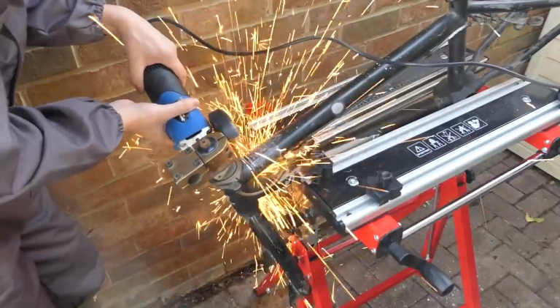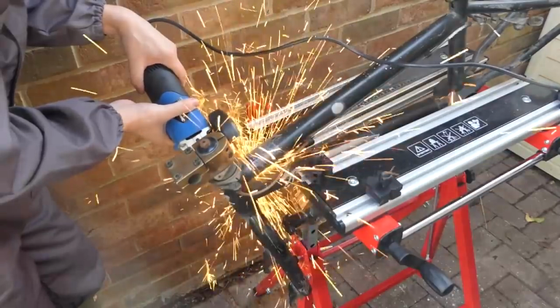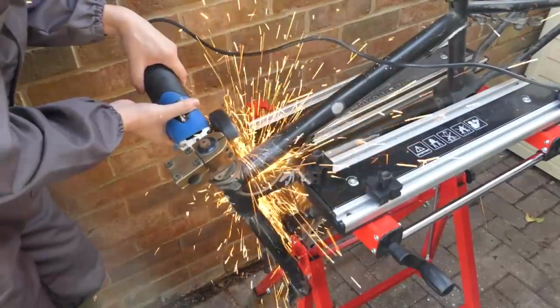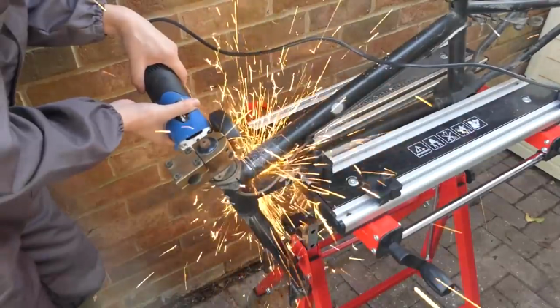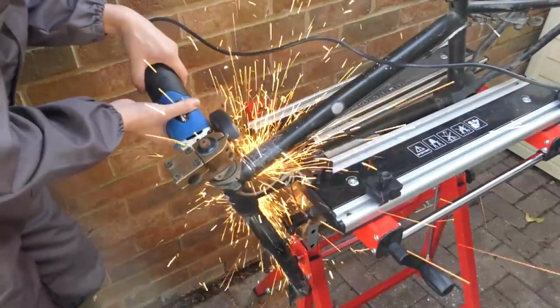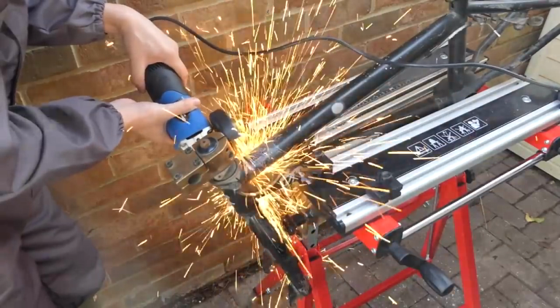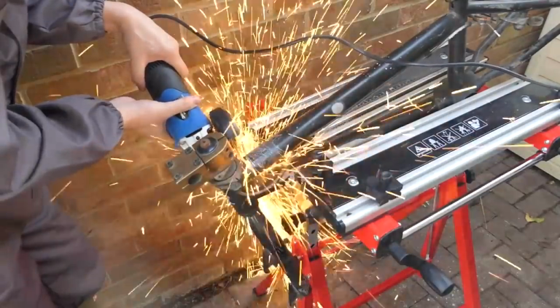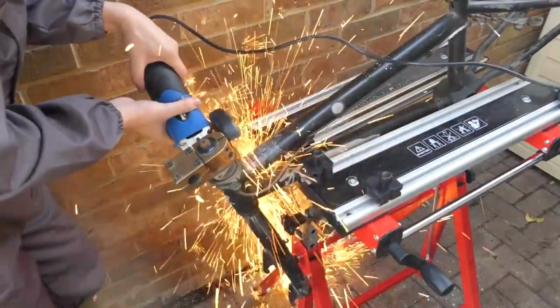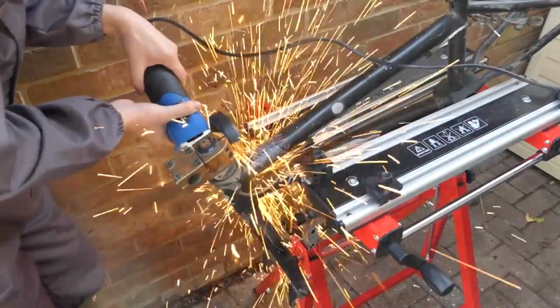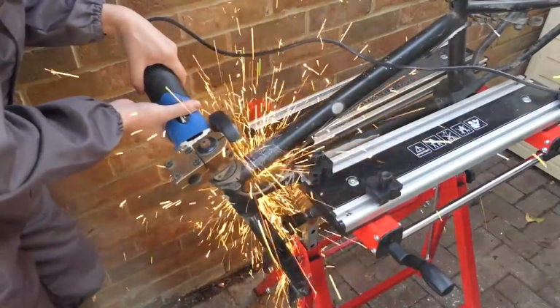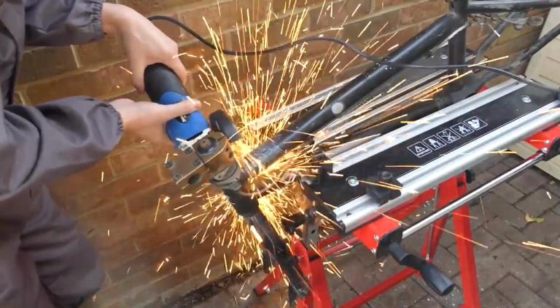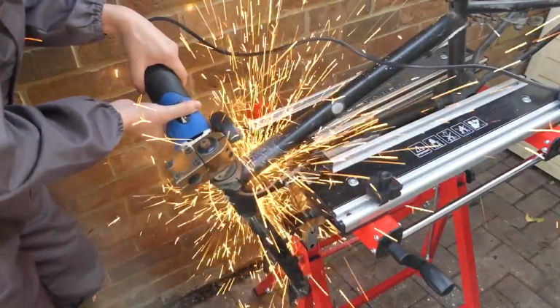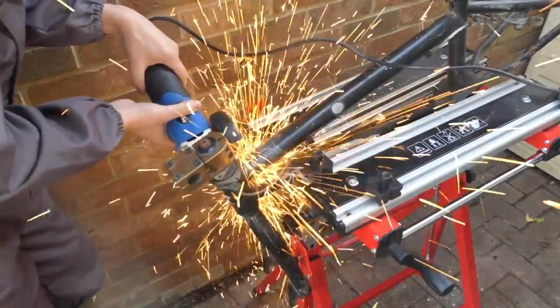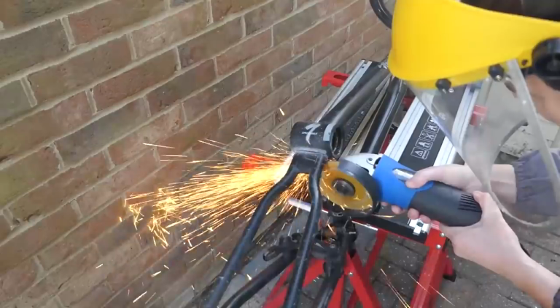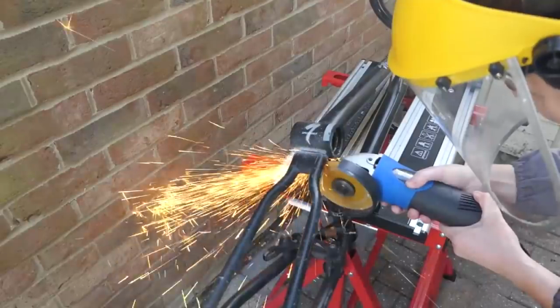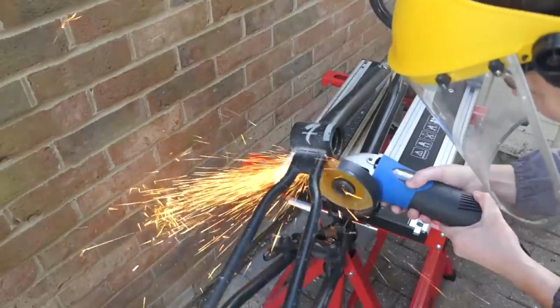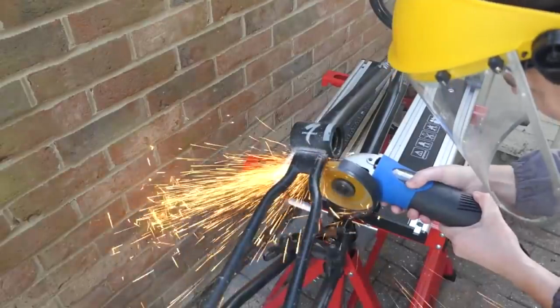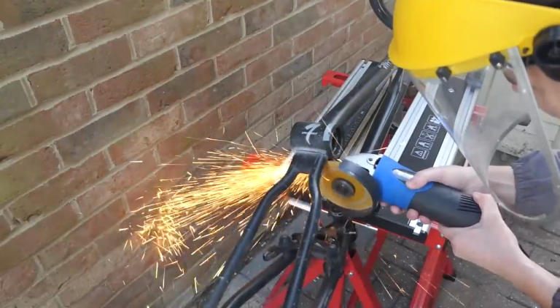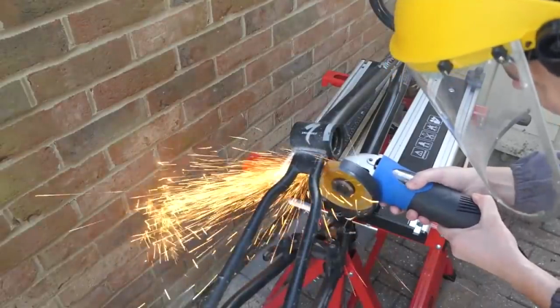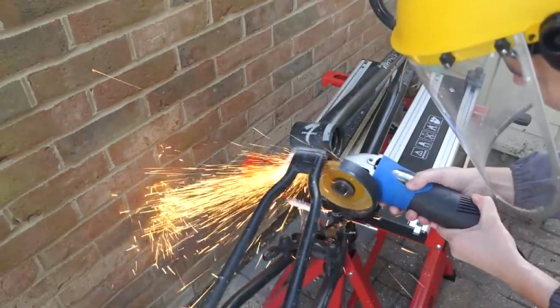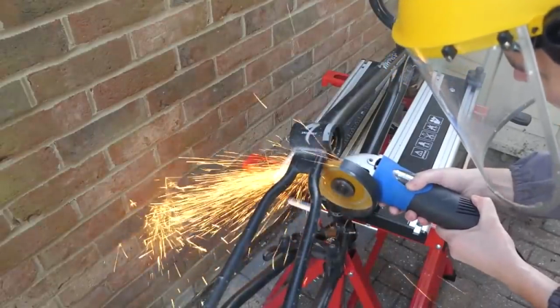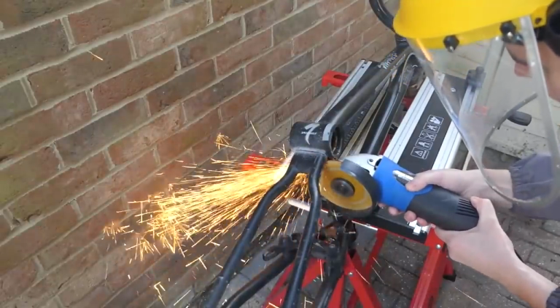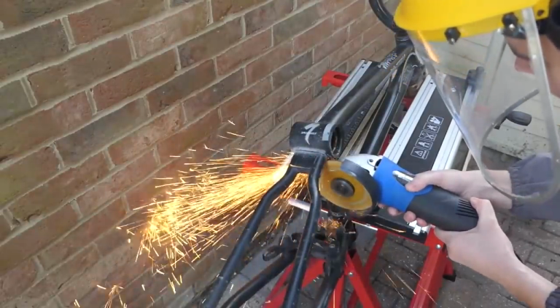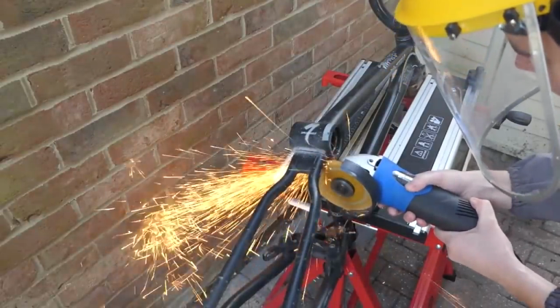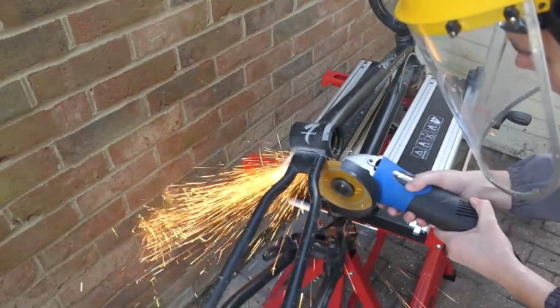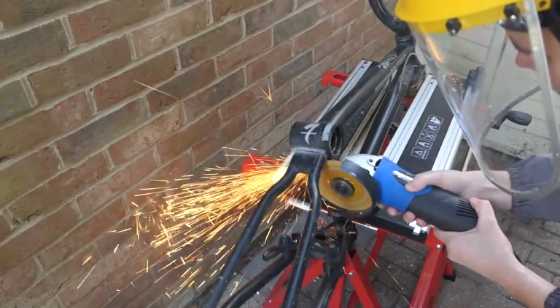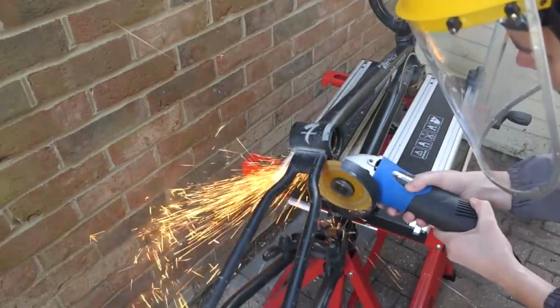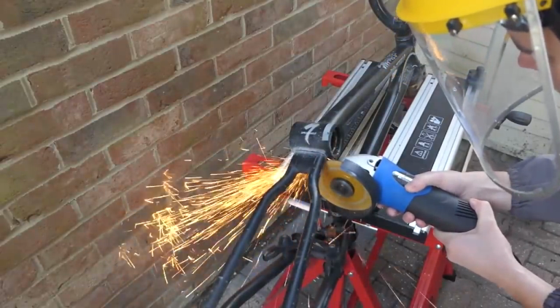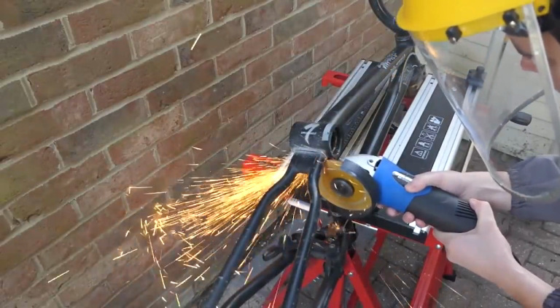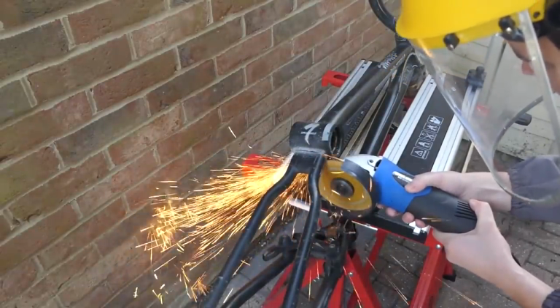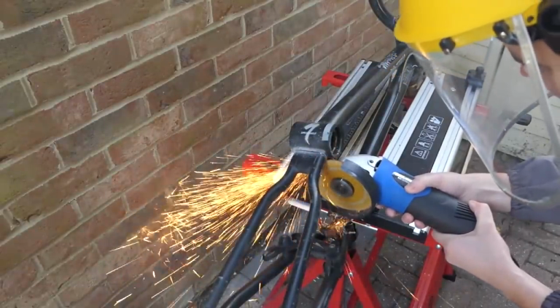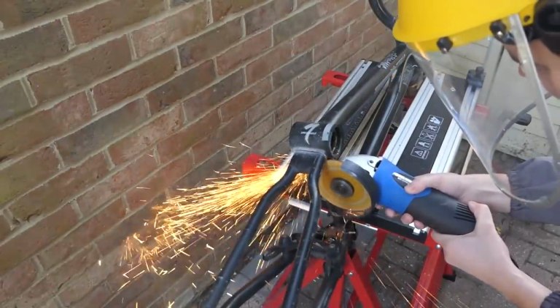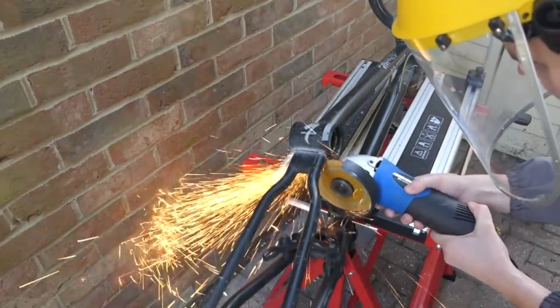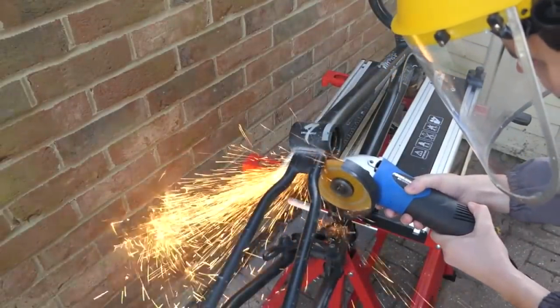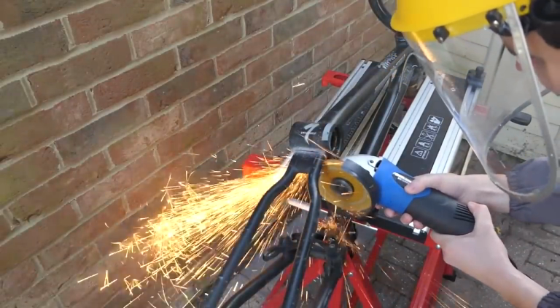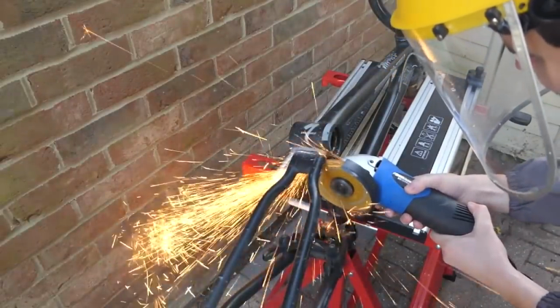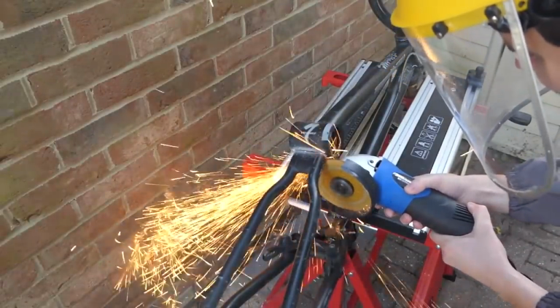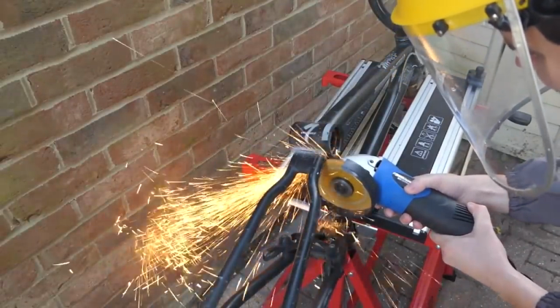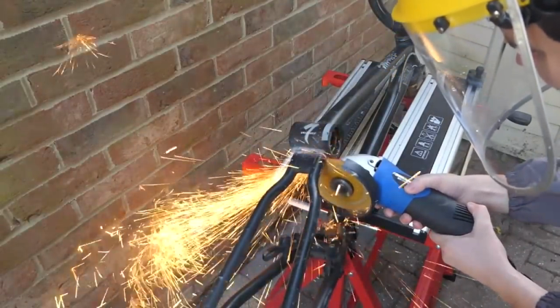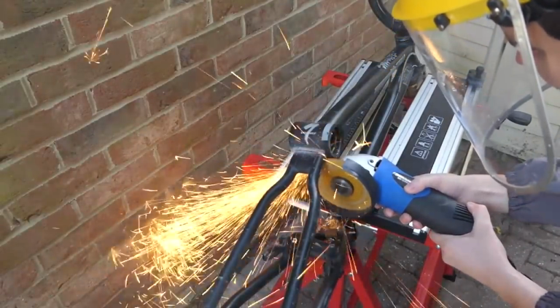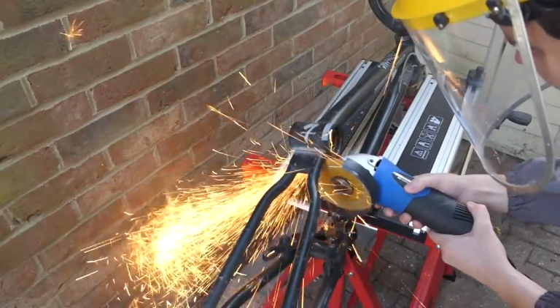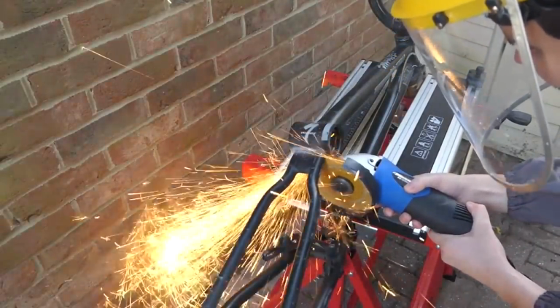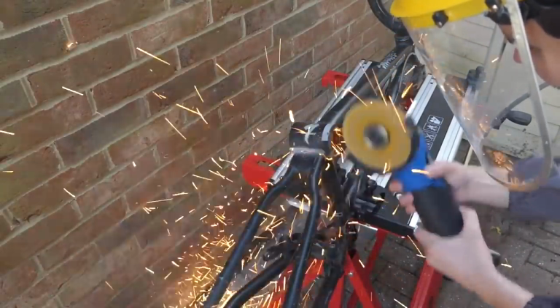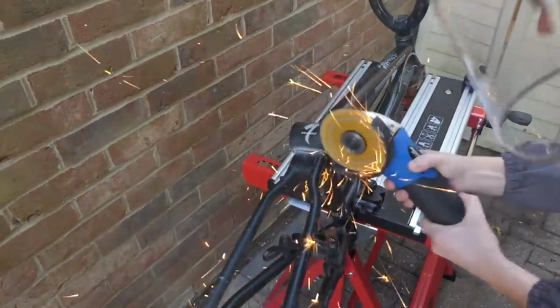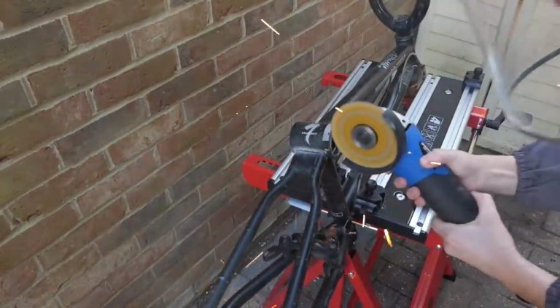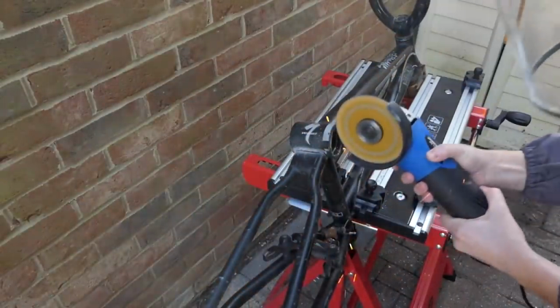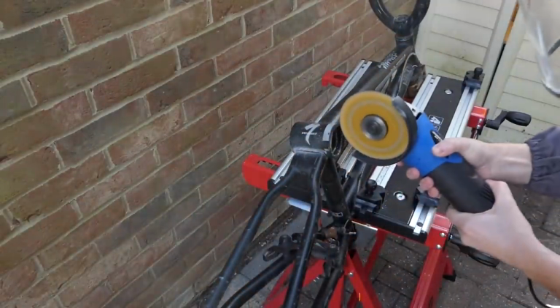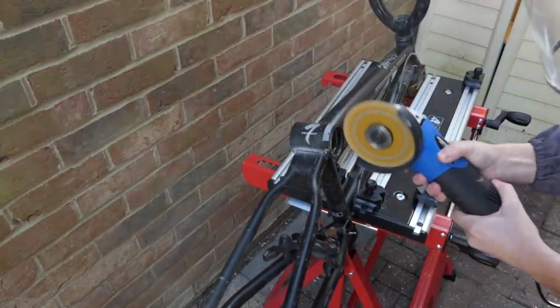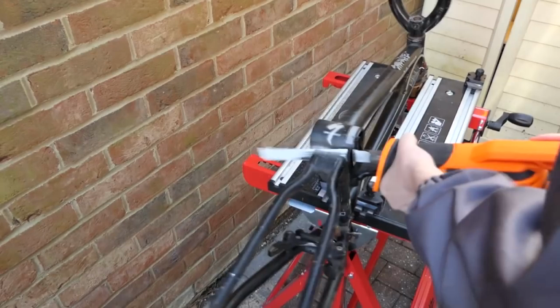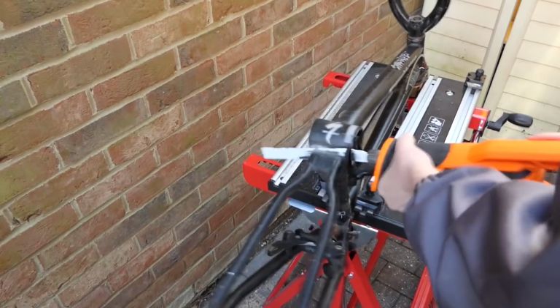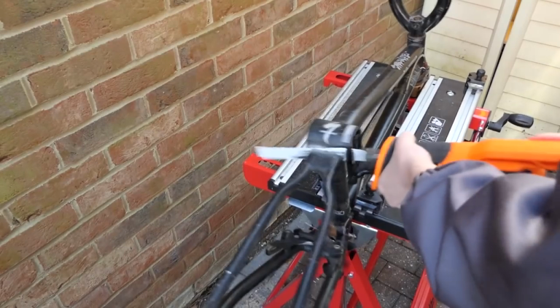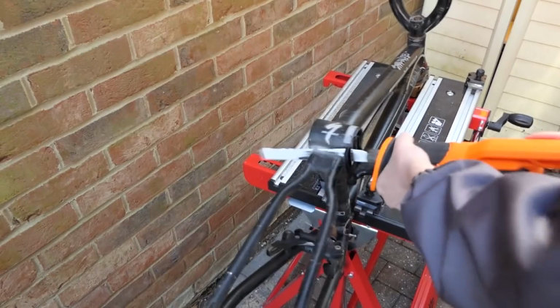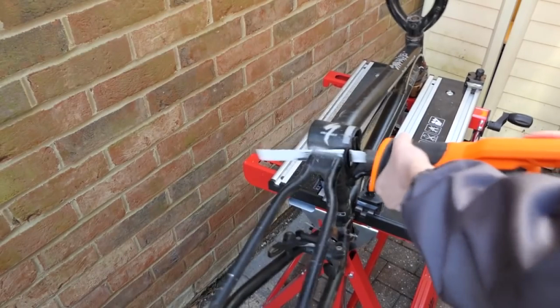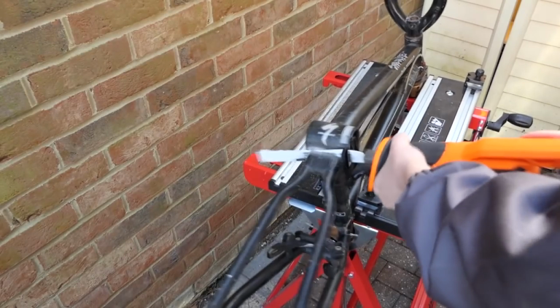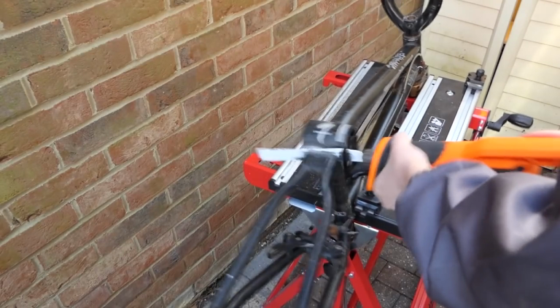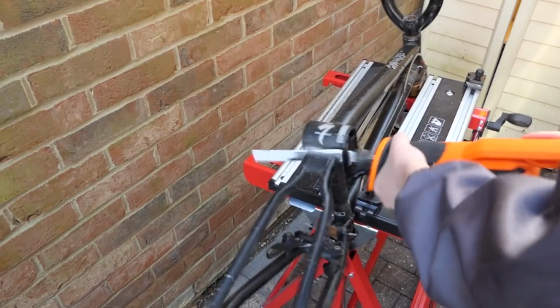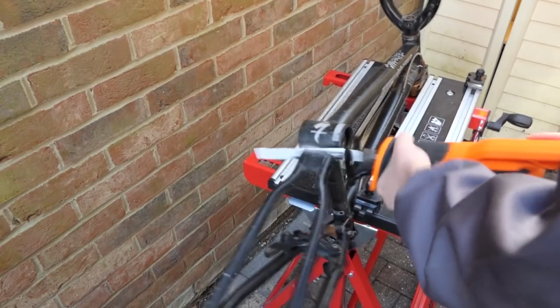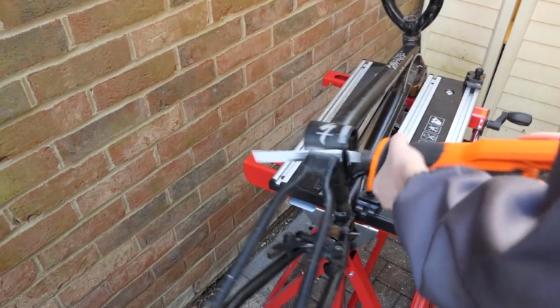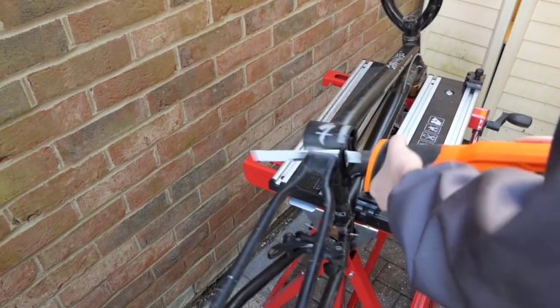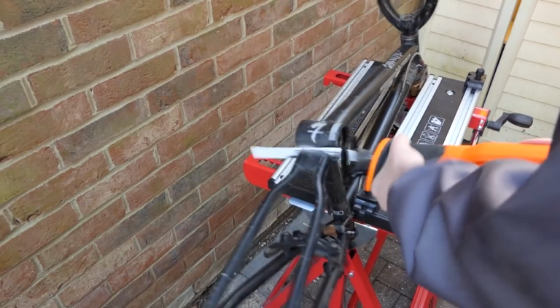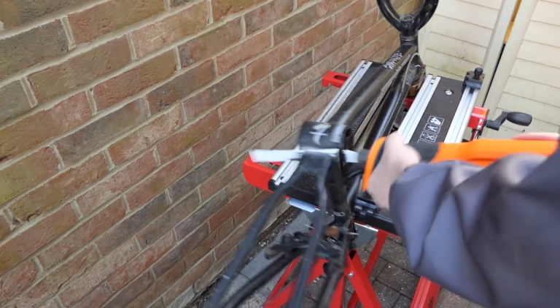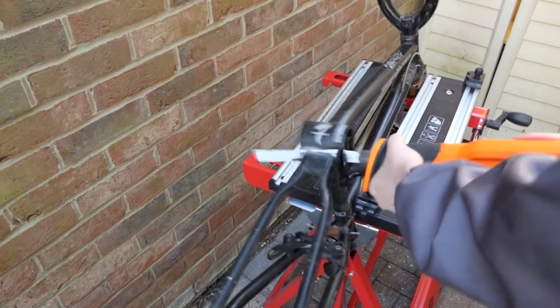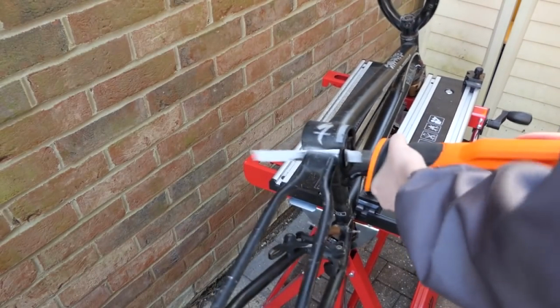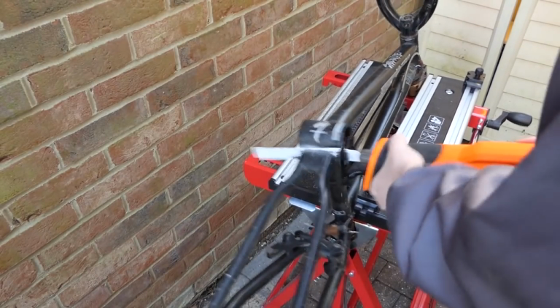For those who have seen my monowheel video, you'll be pleased to see I have a better cutting area now, as well as safety gear. The interesting techniques haven't changed though.